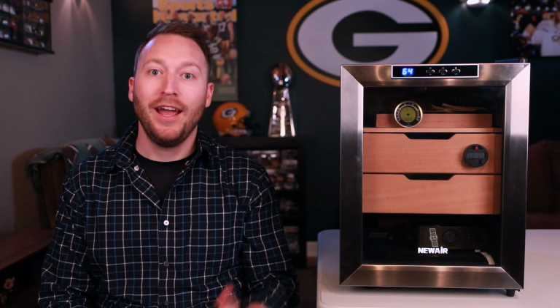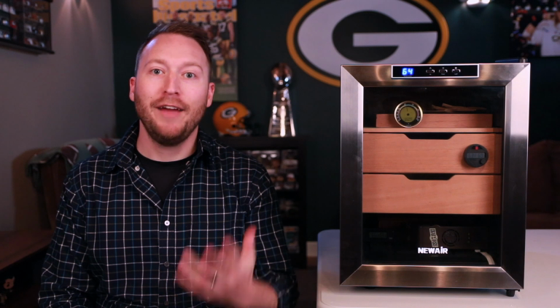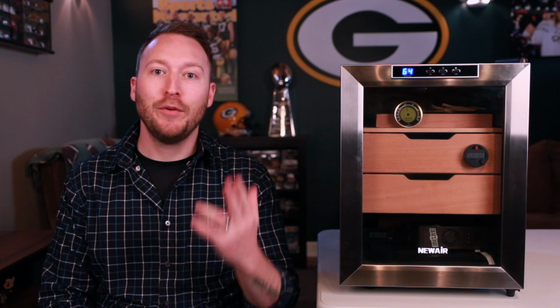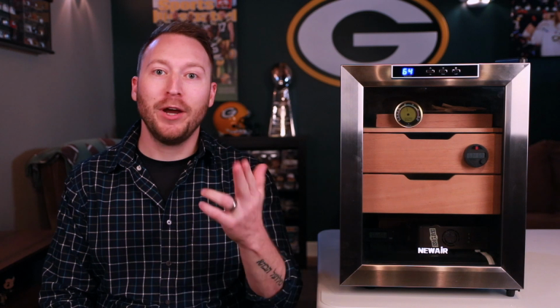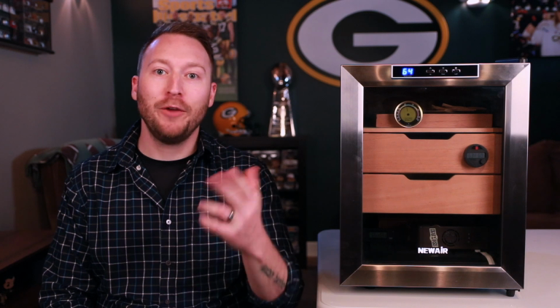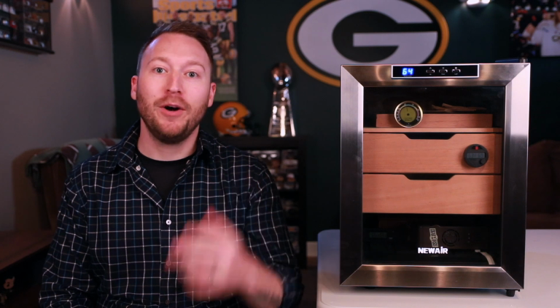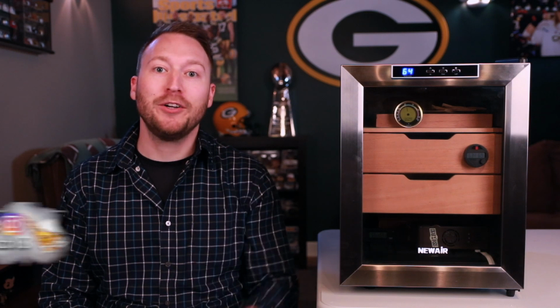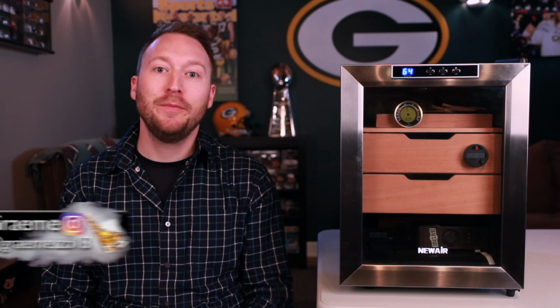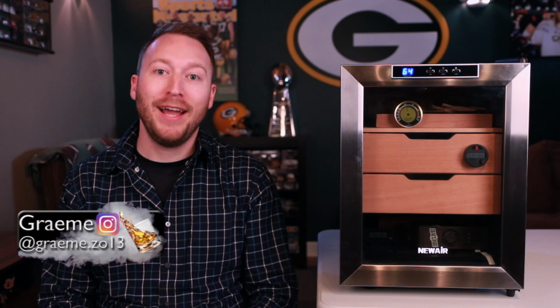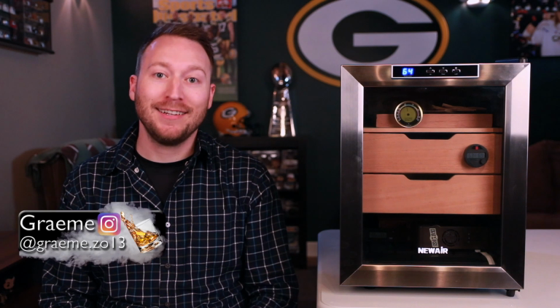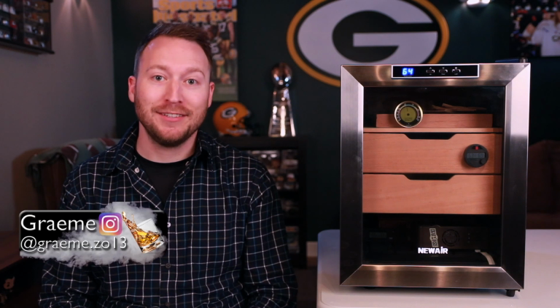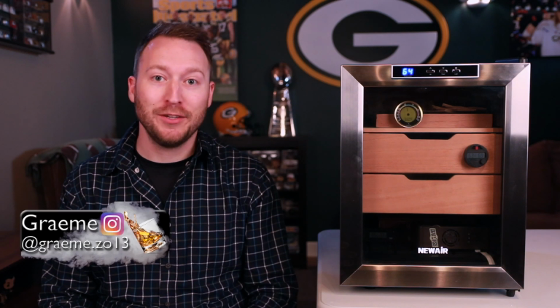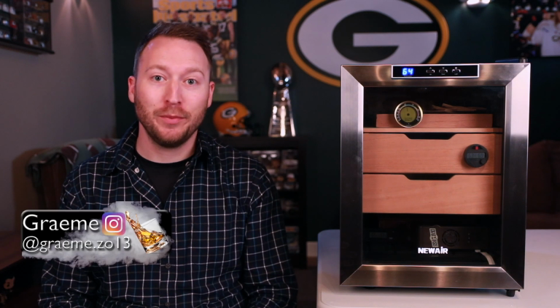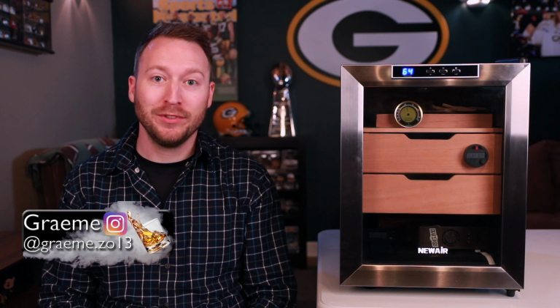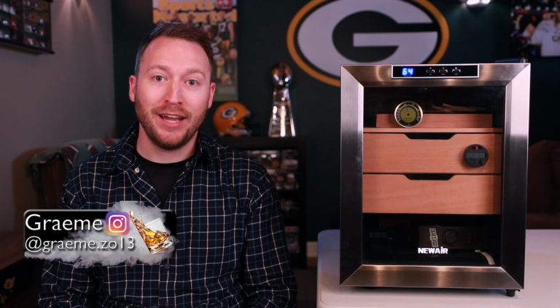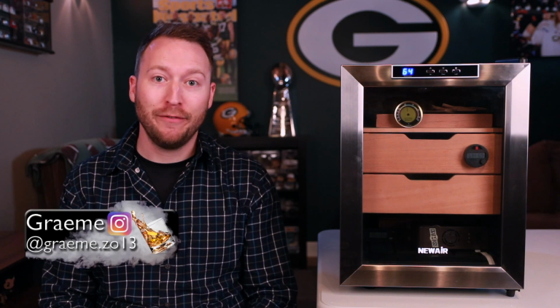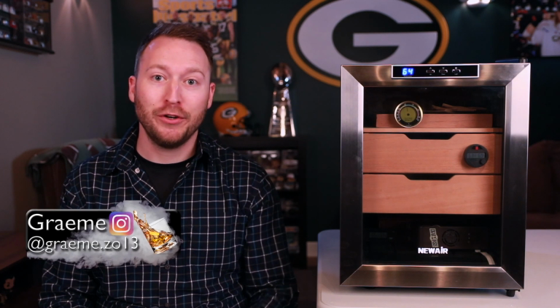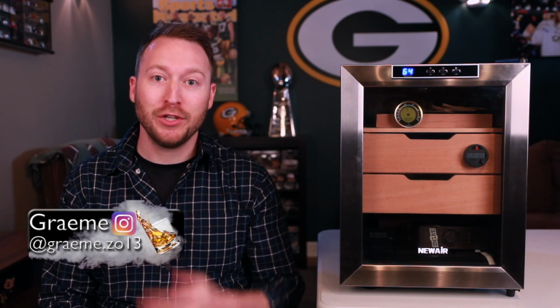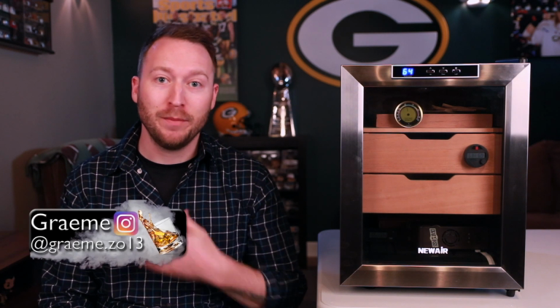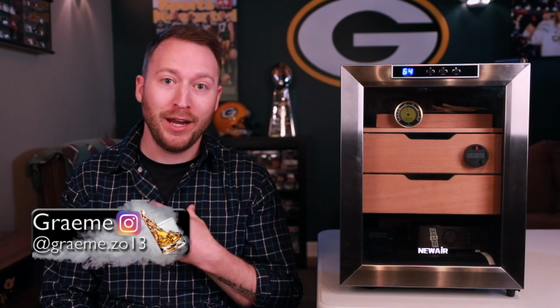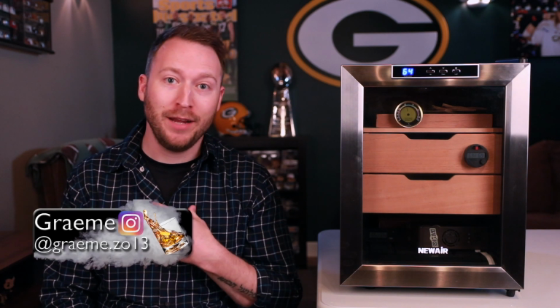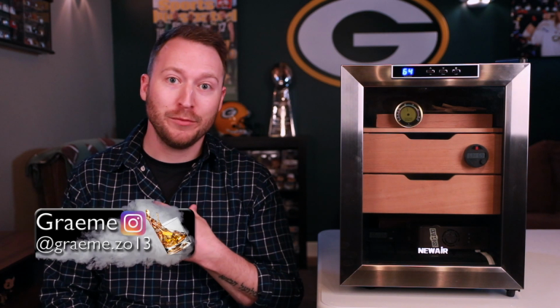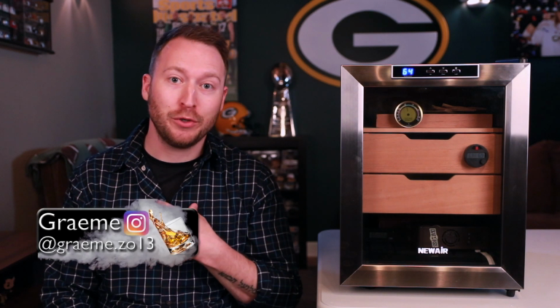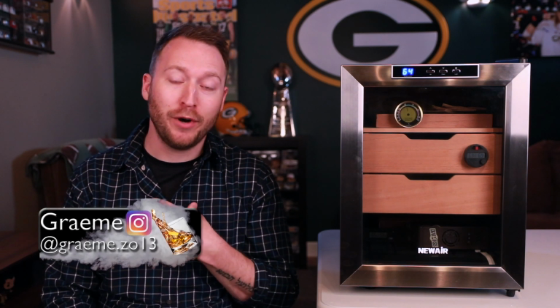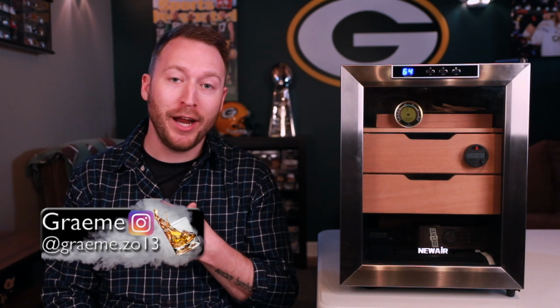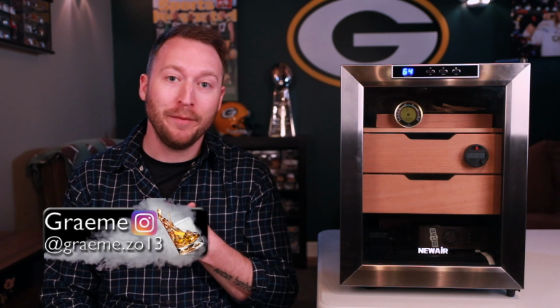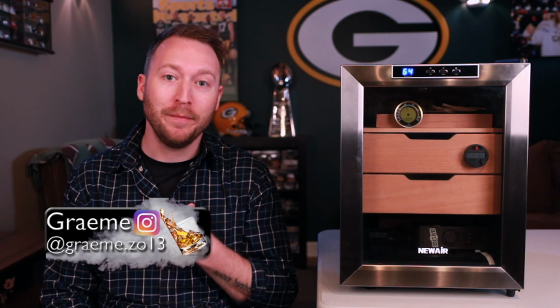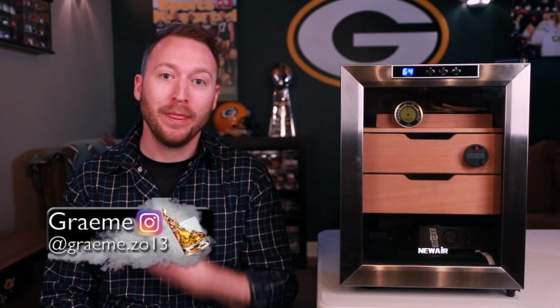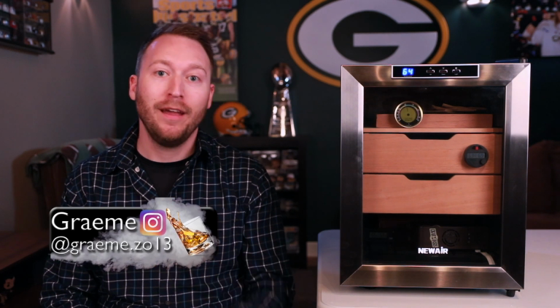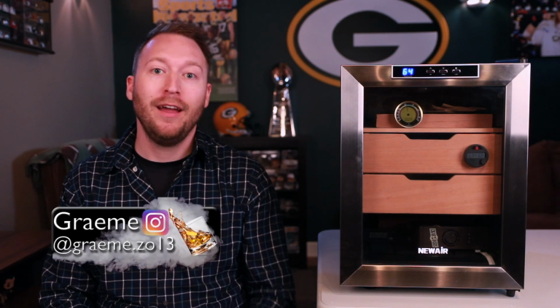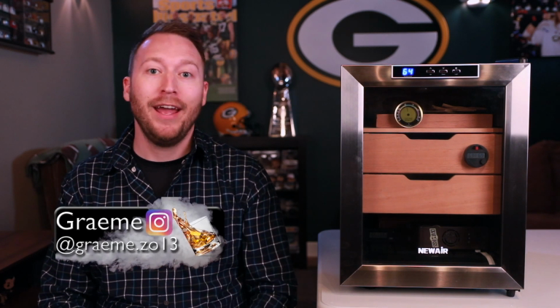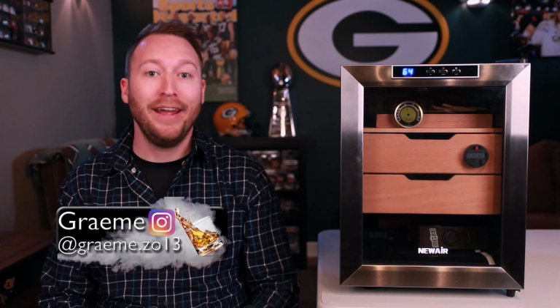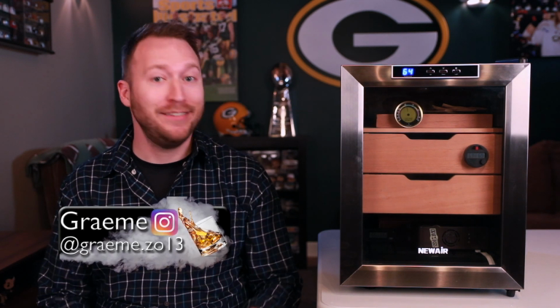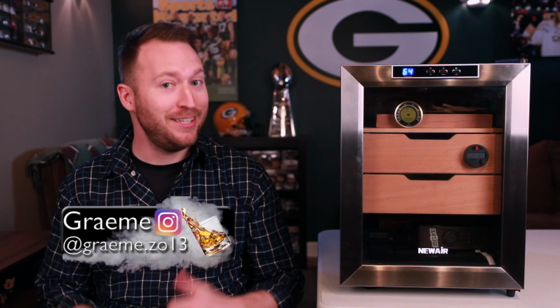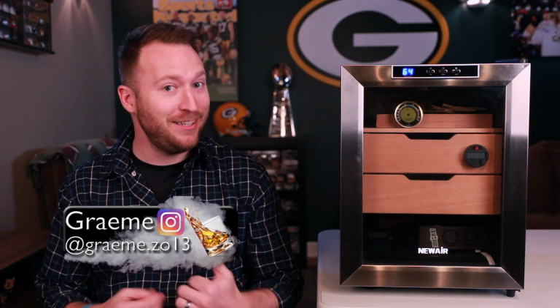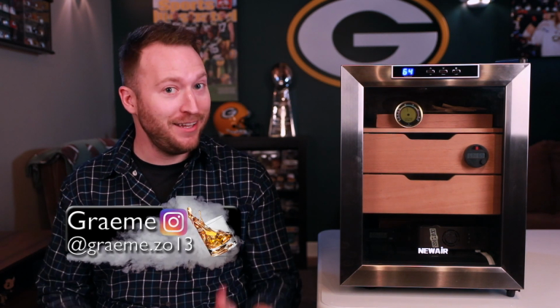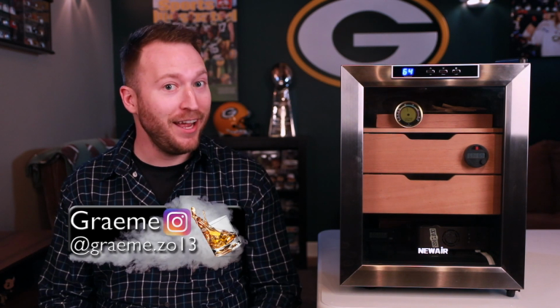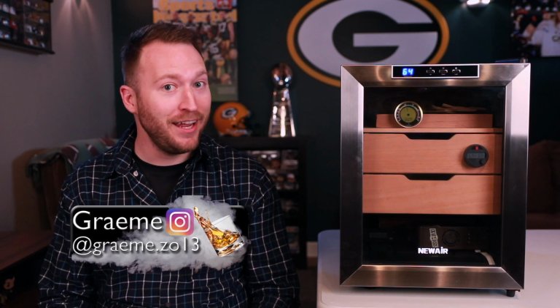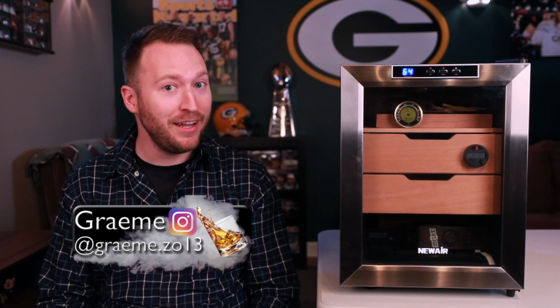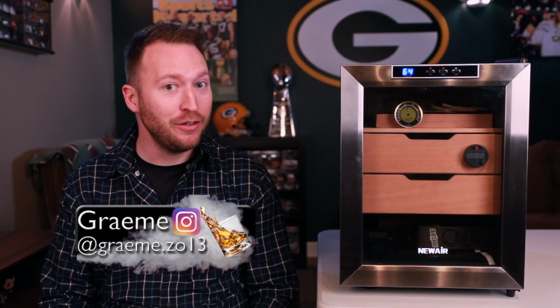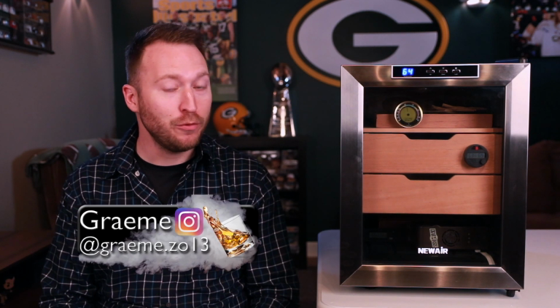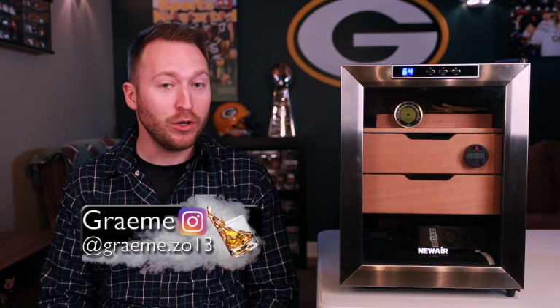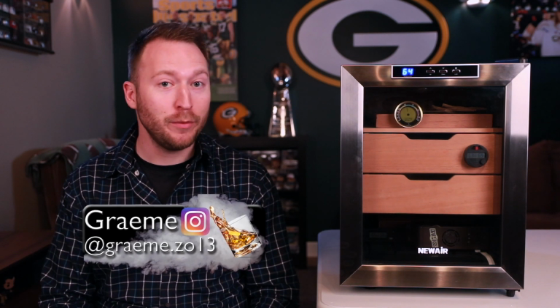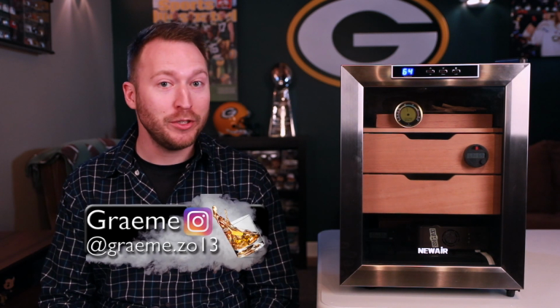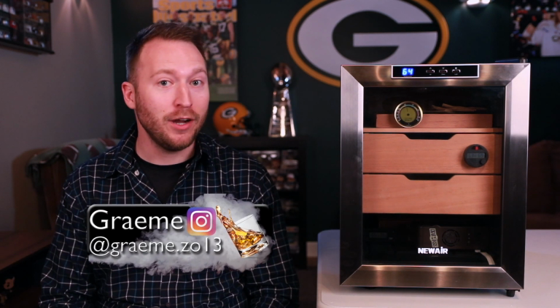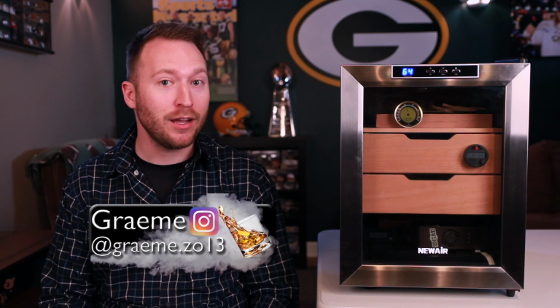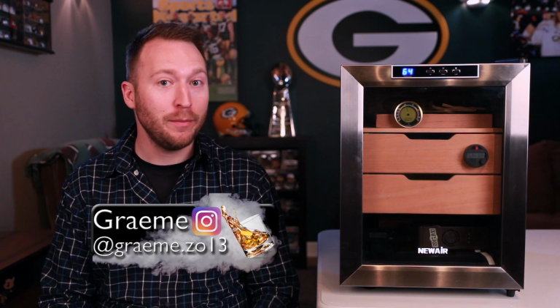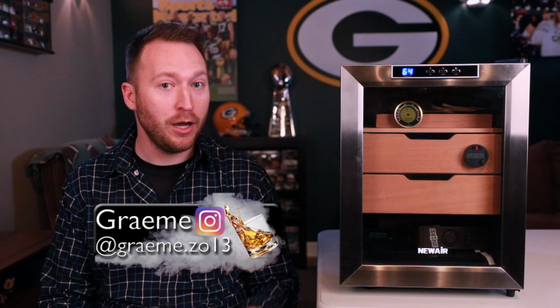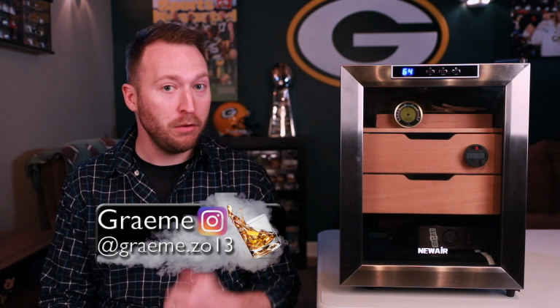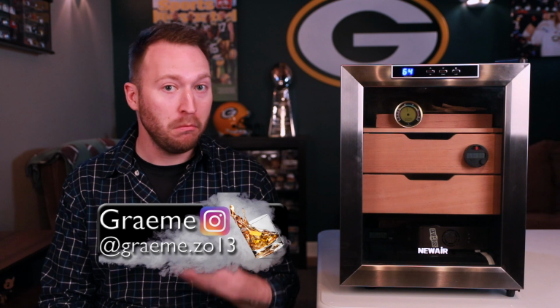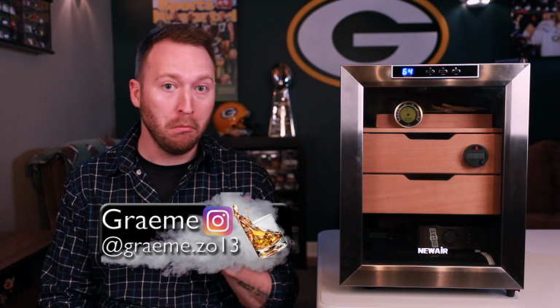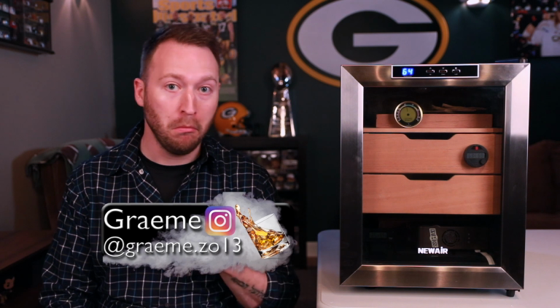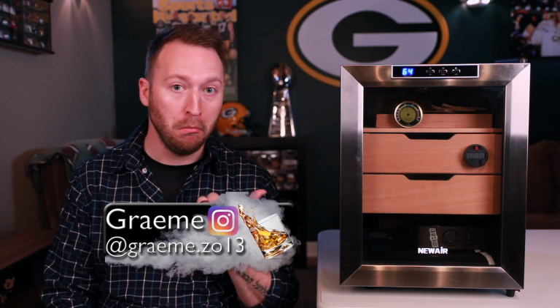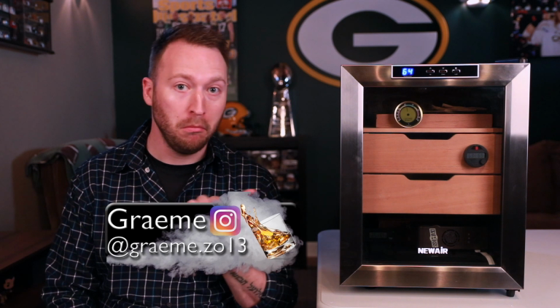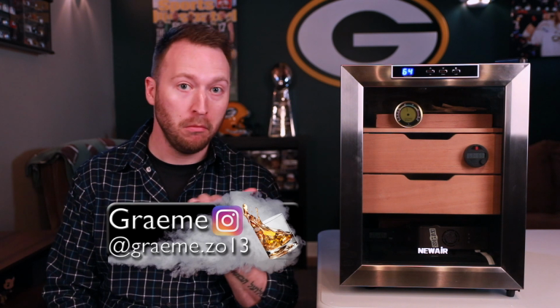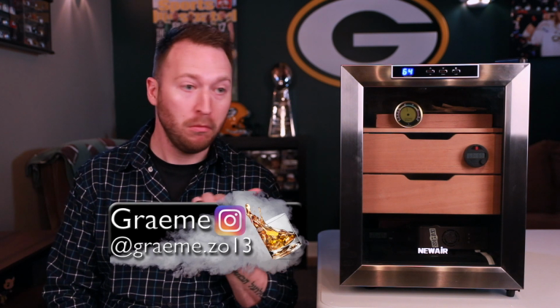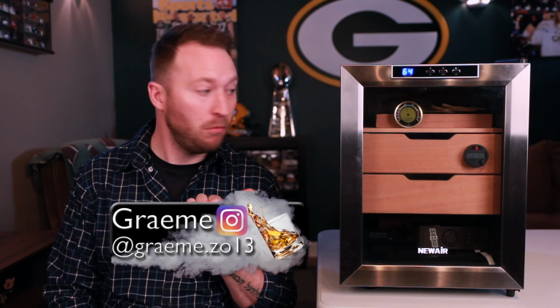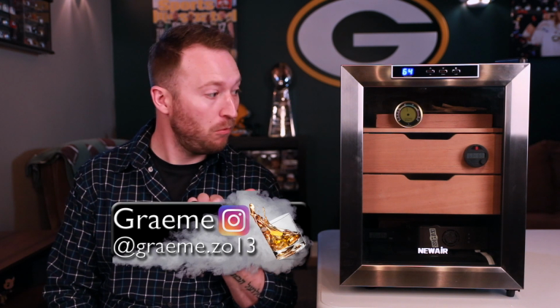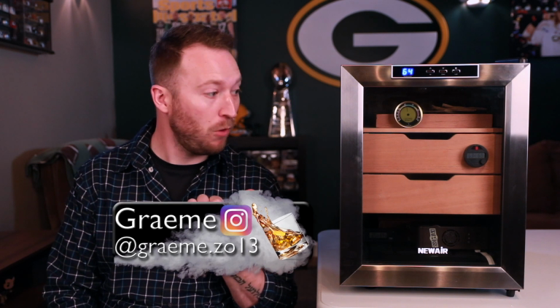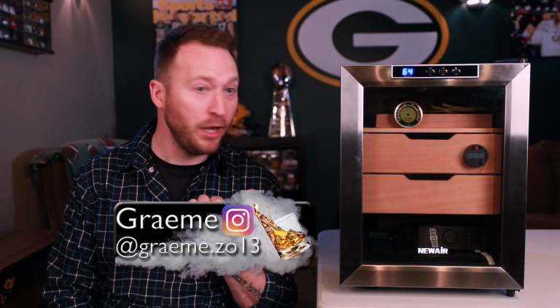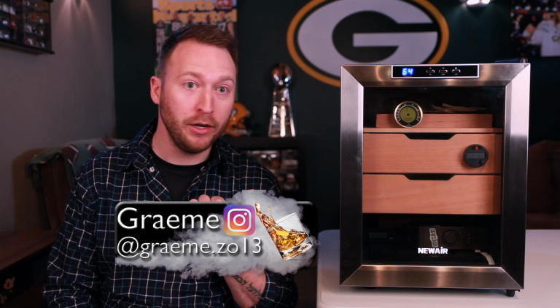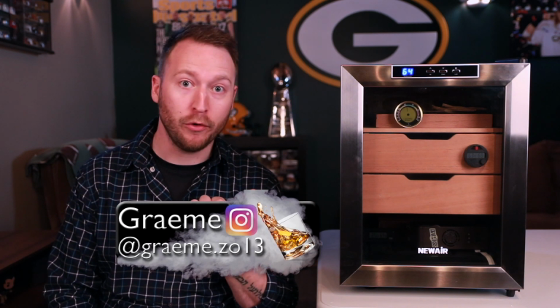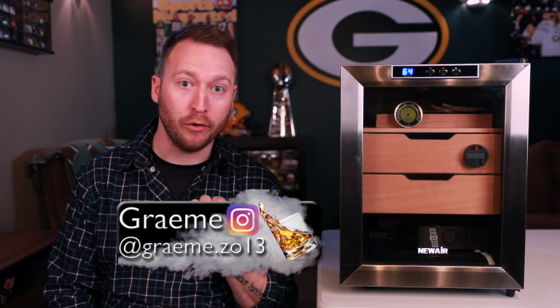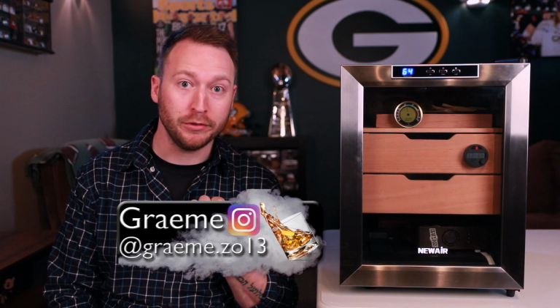Hey everybody, welcome back to Simple Diversion. My name is Graham, and today we're going to be talking about wine-a-dors.